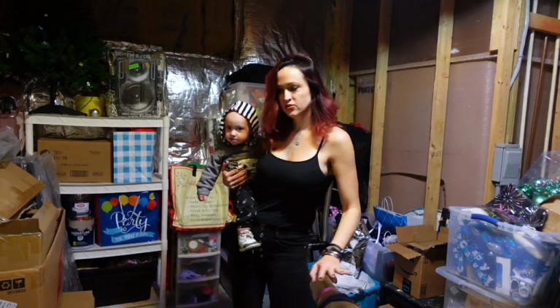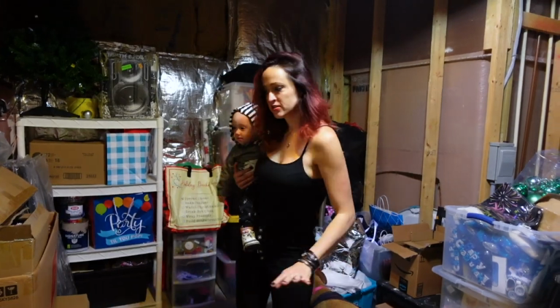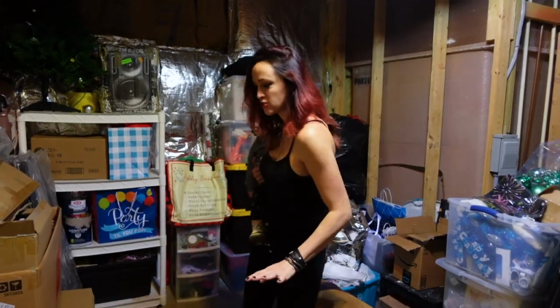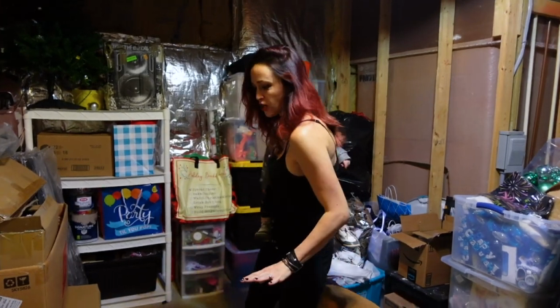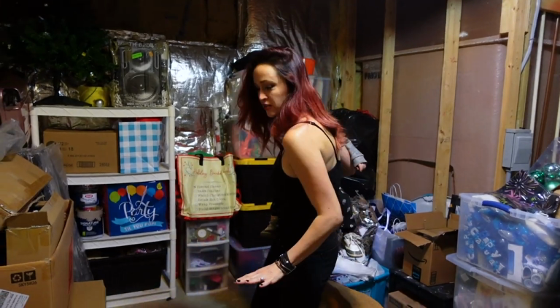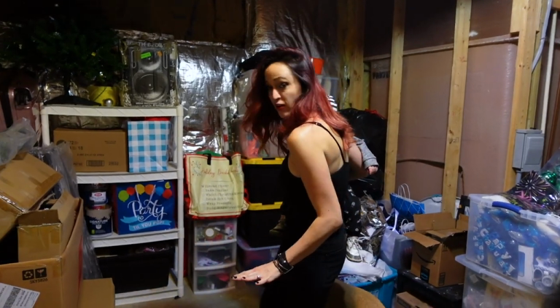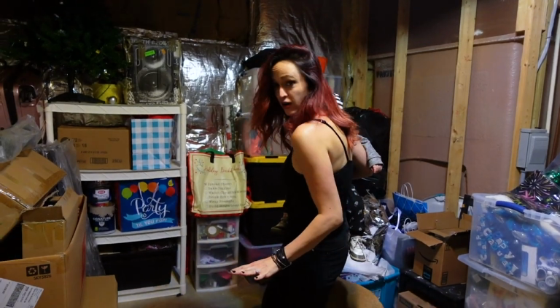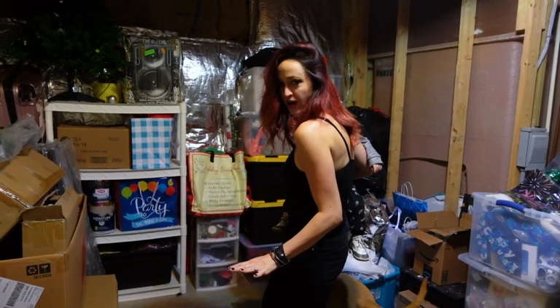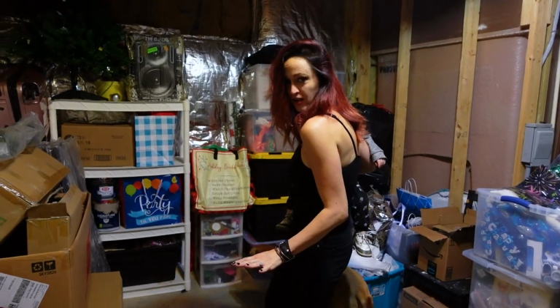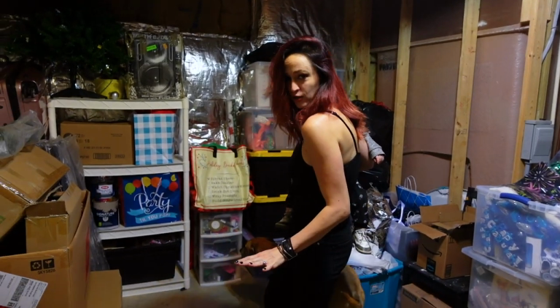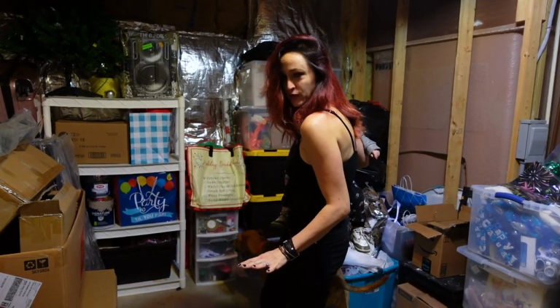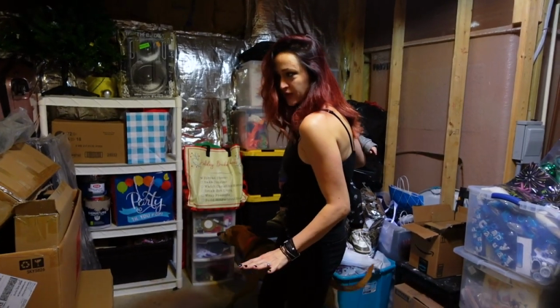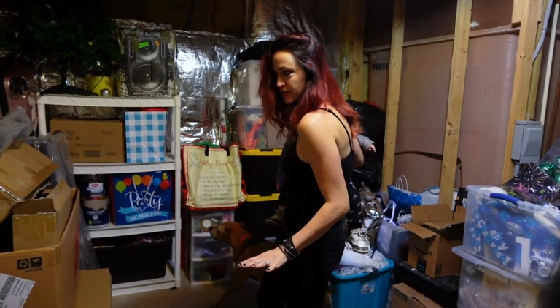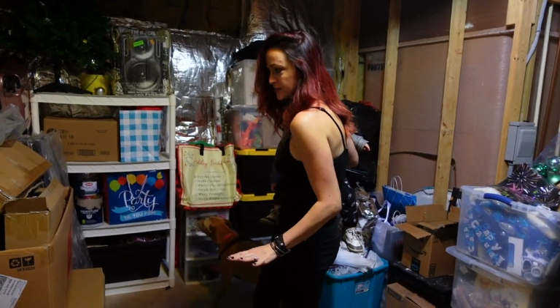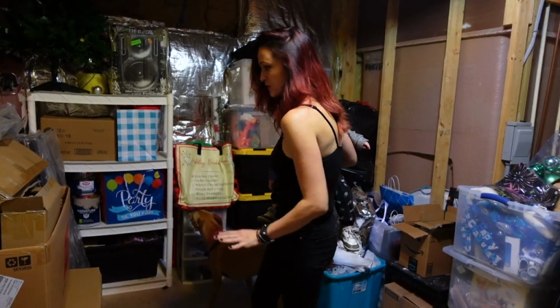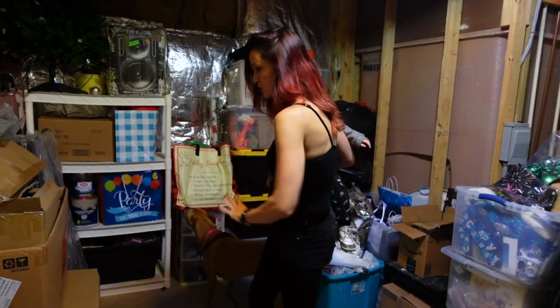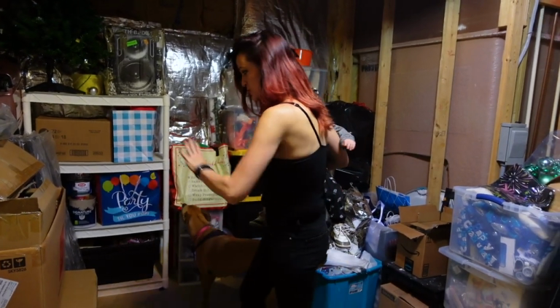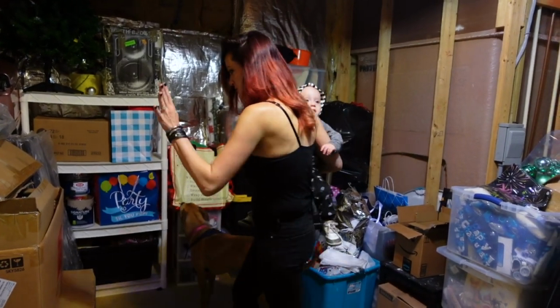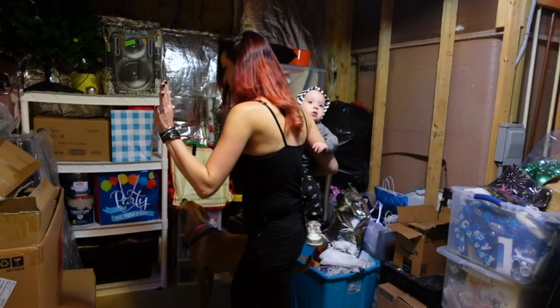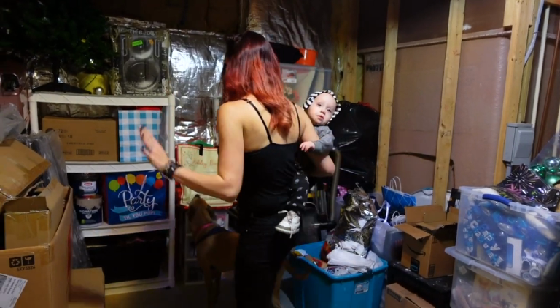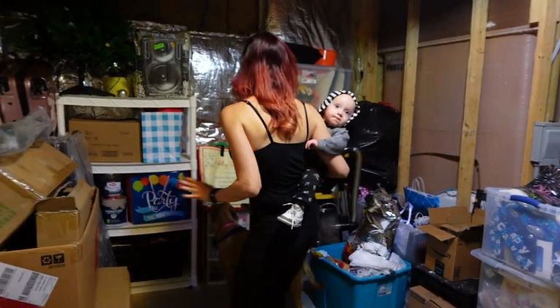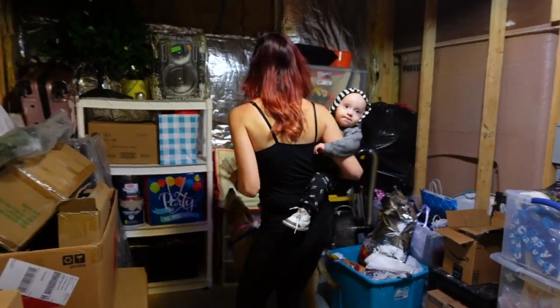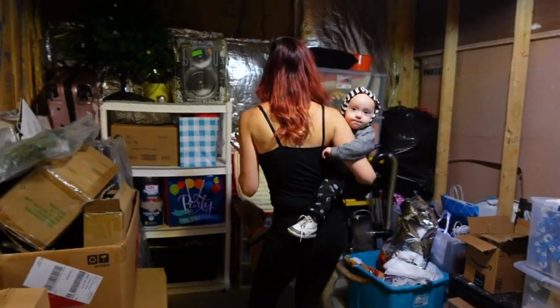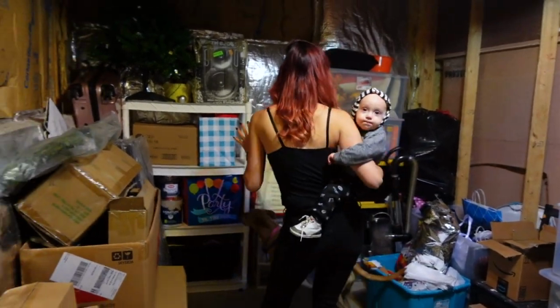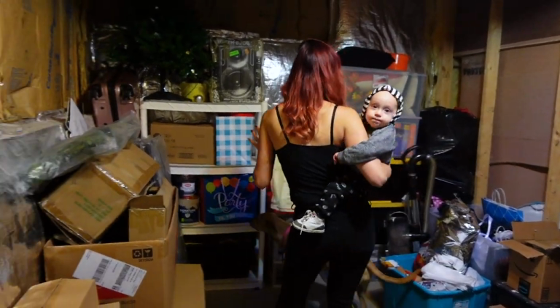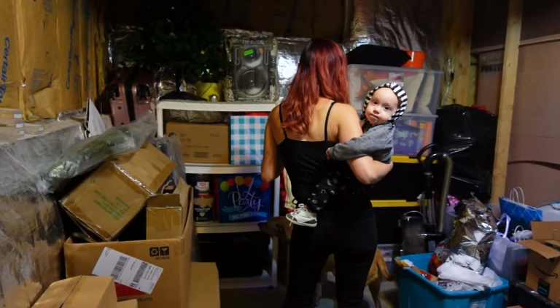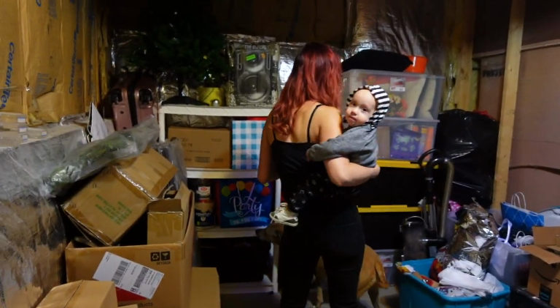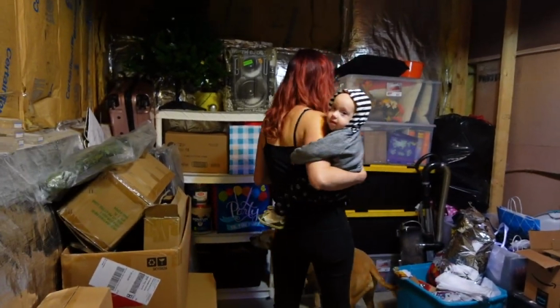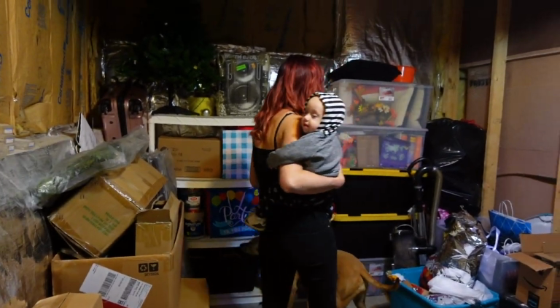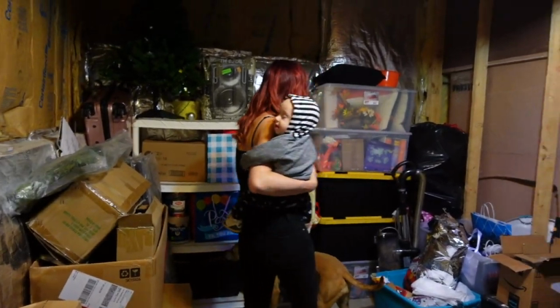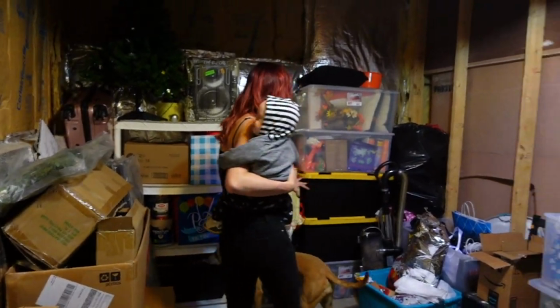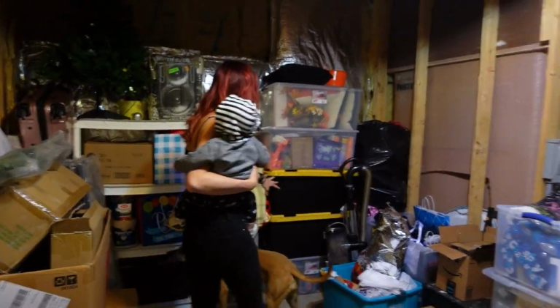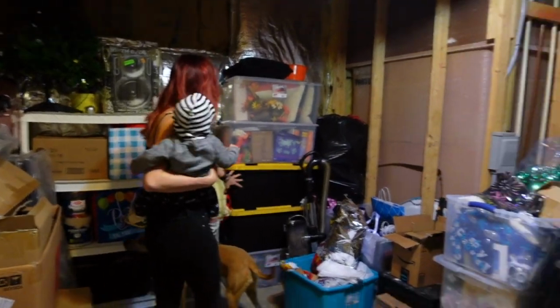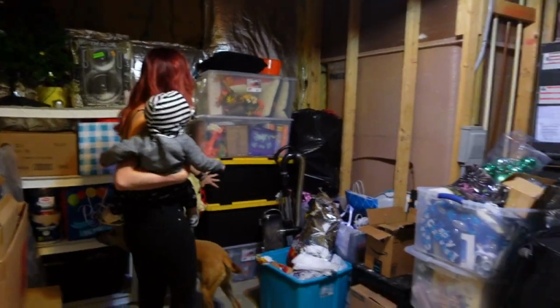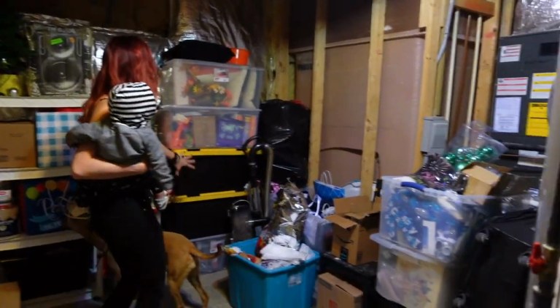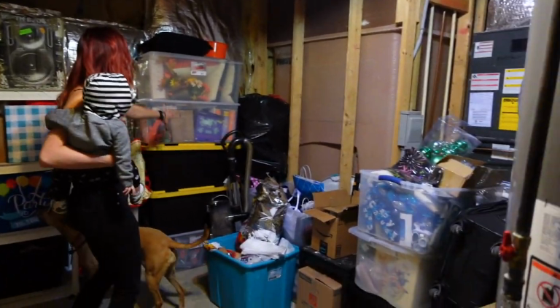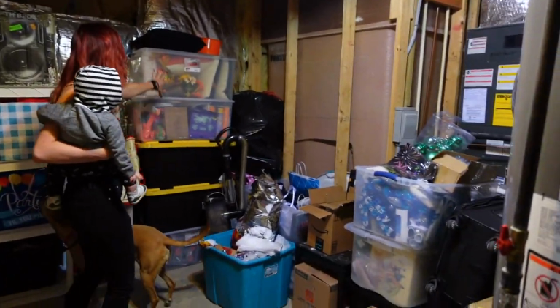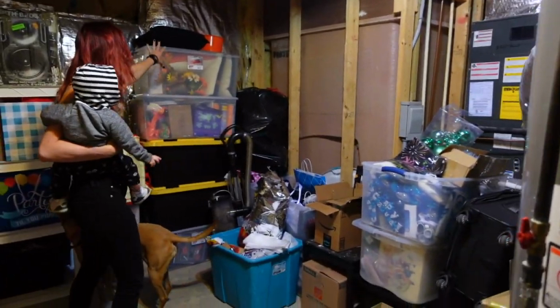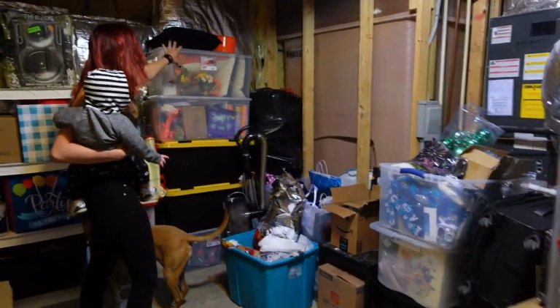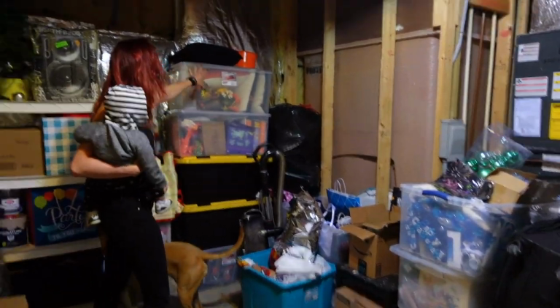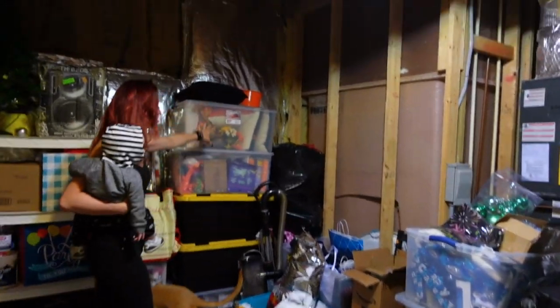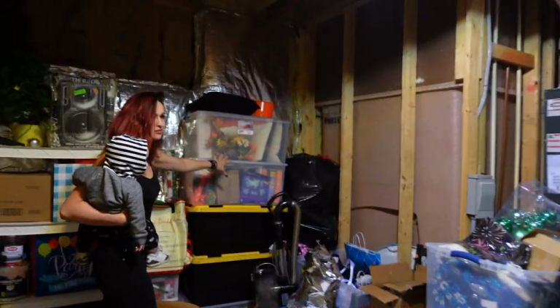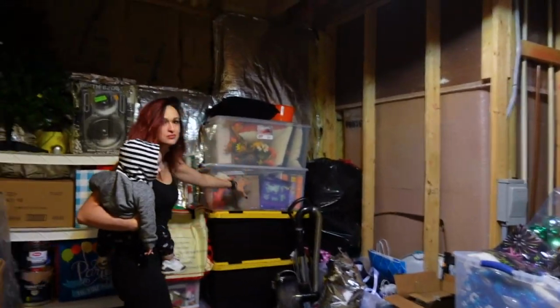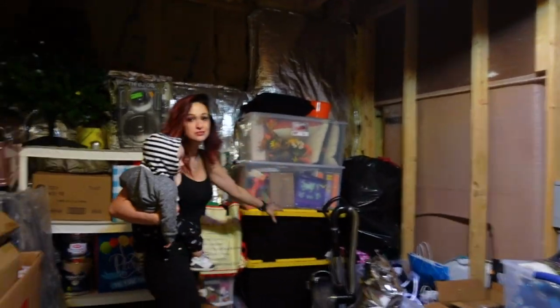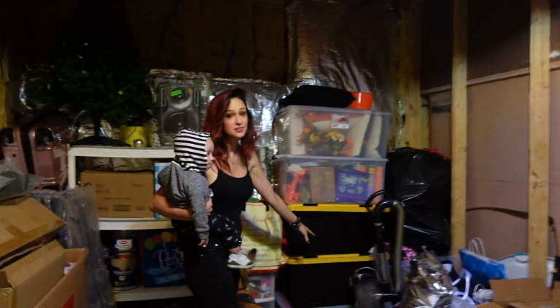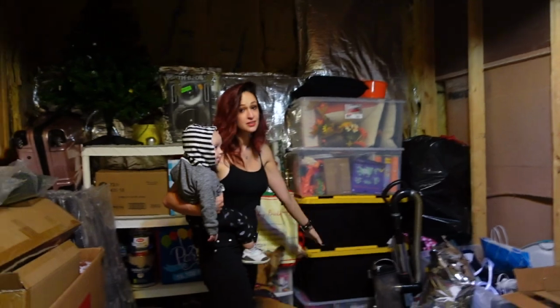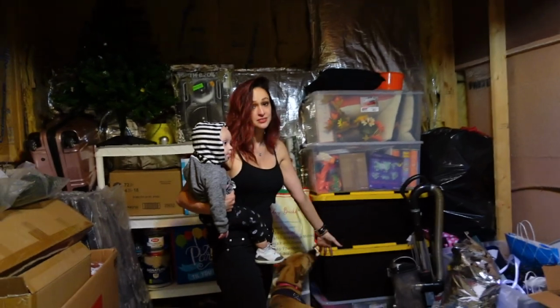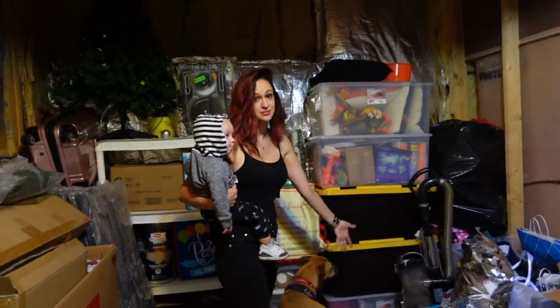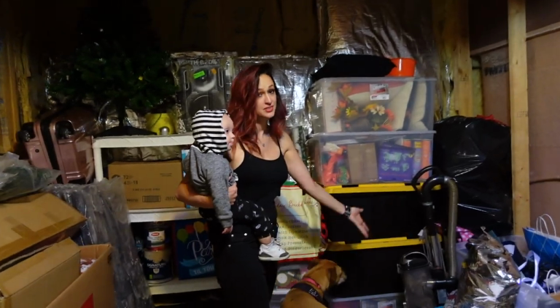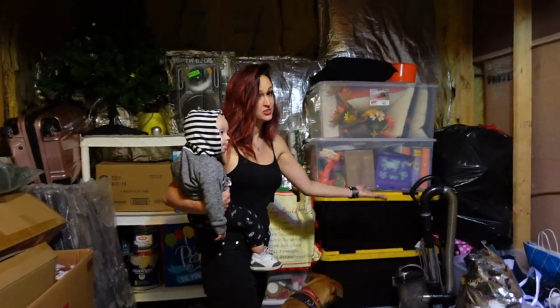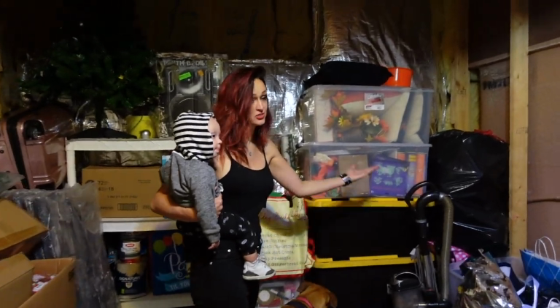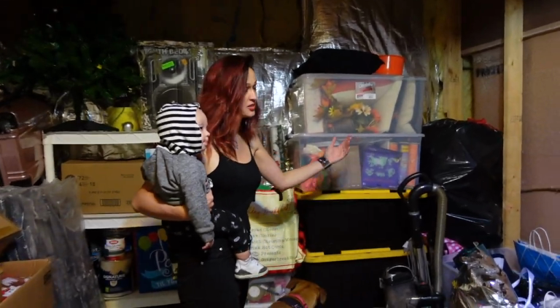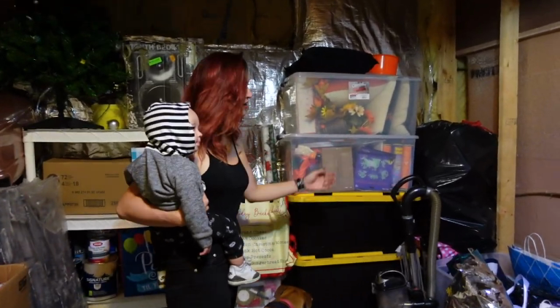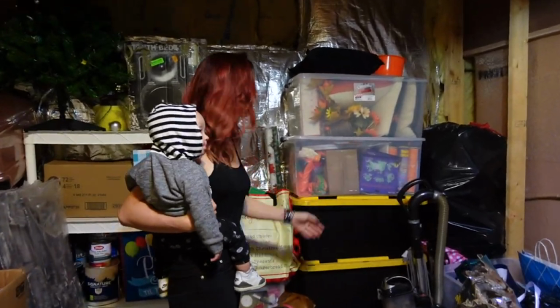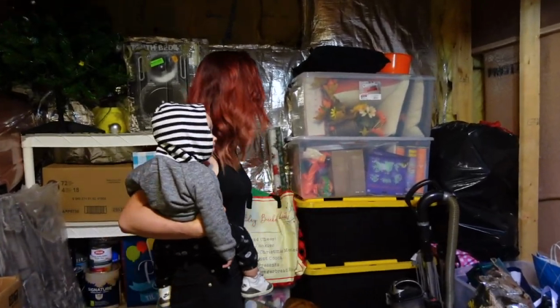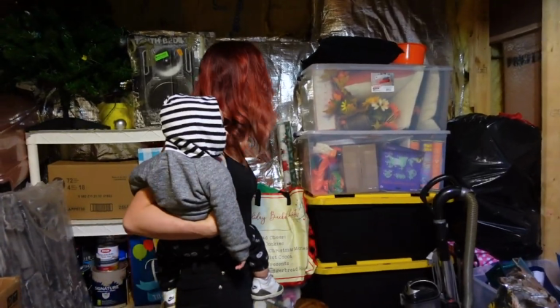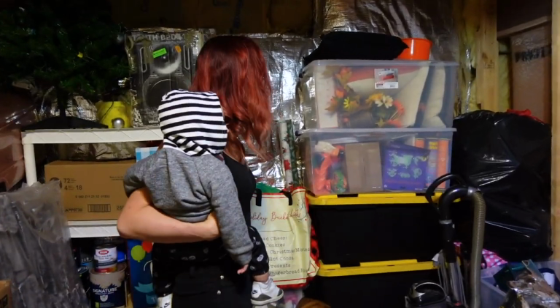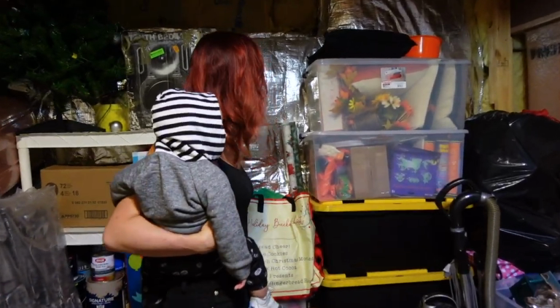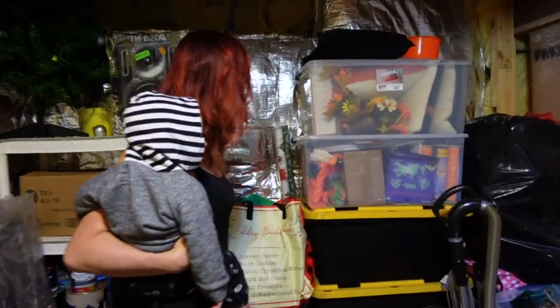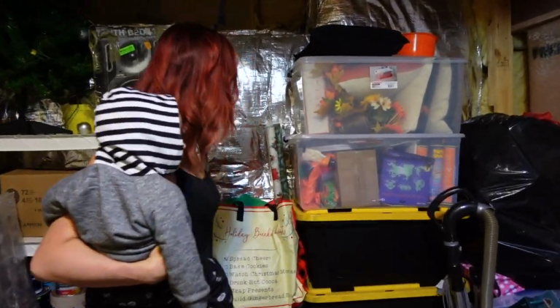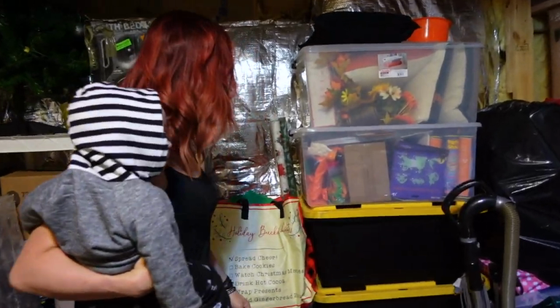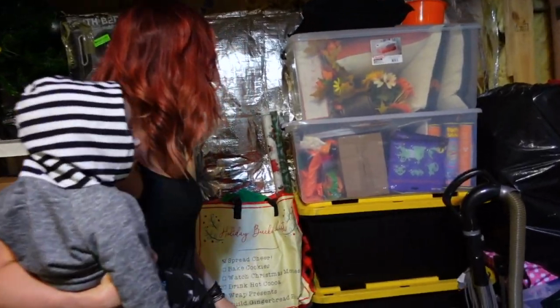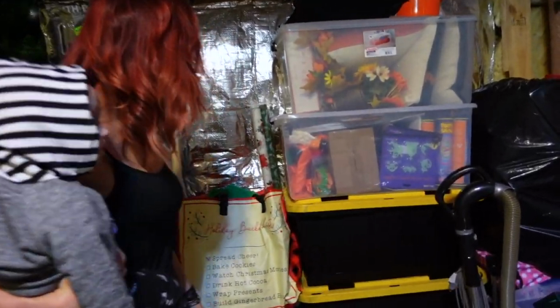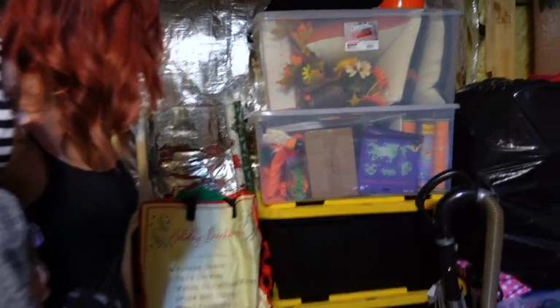So this is all of our Halloween, Christmas and holiday stuff. I think Halloween is right here. So let's just take it all up.